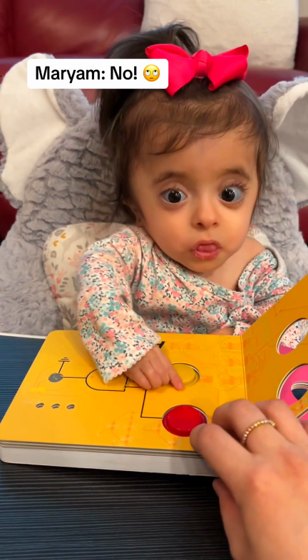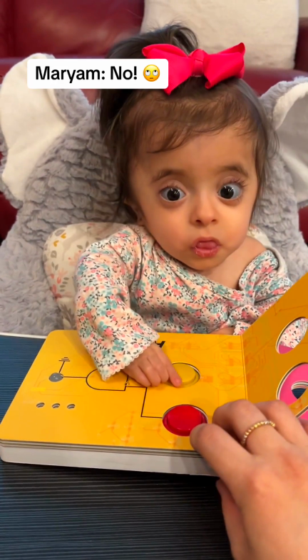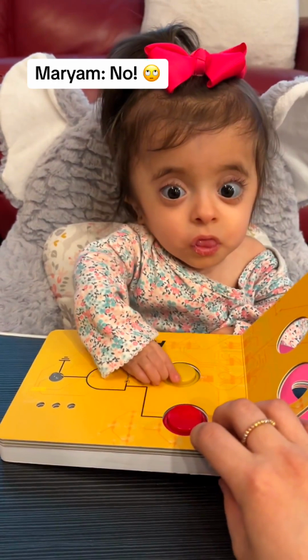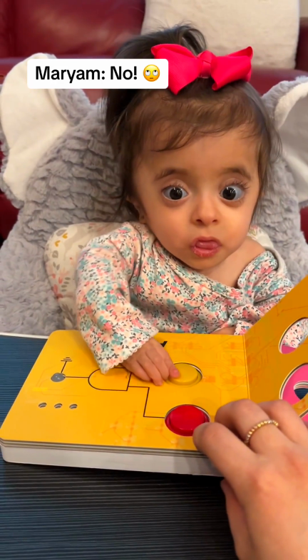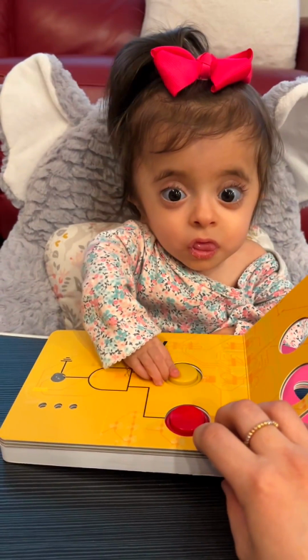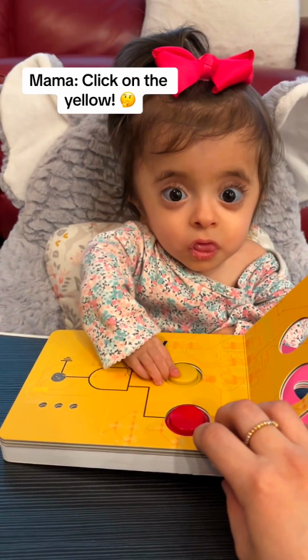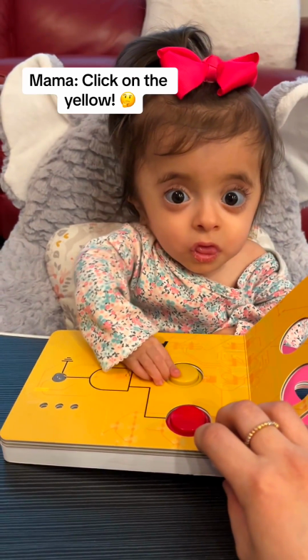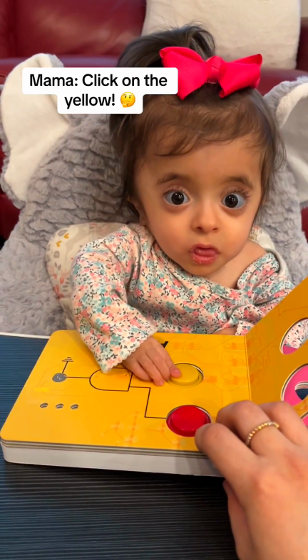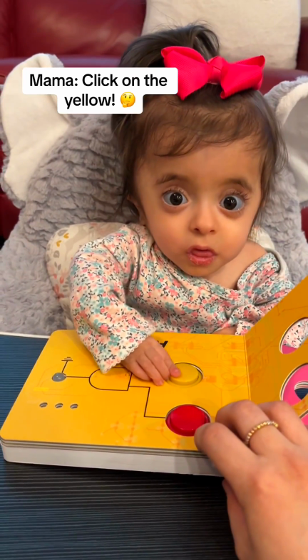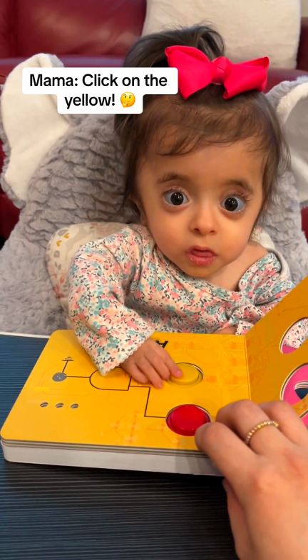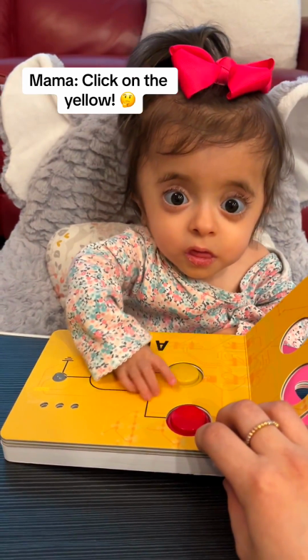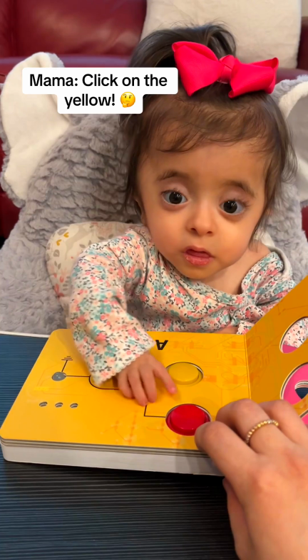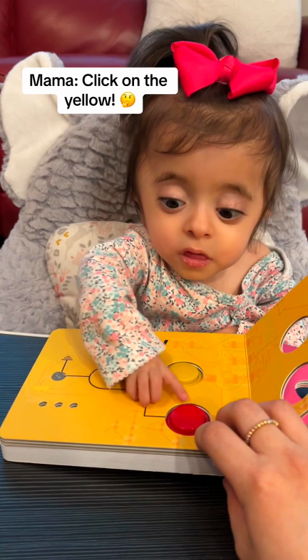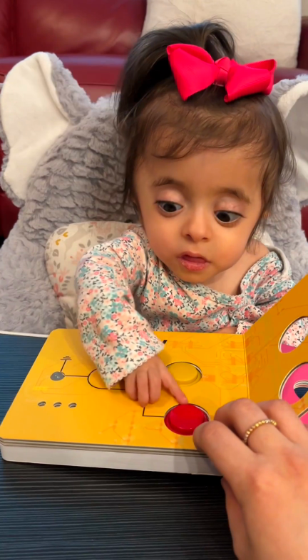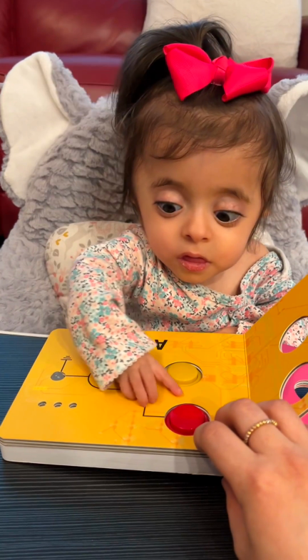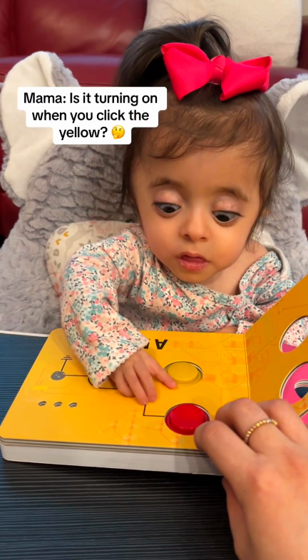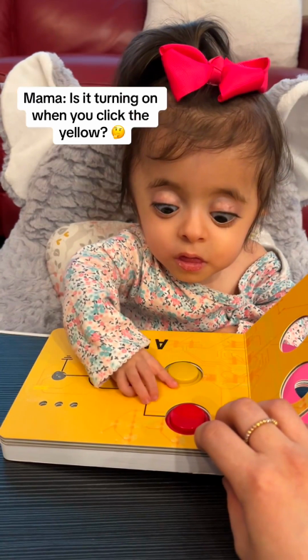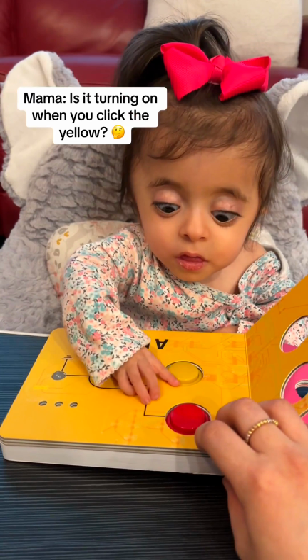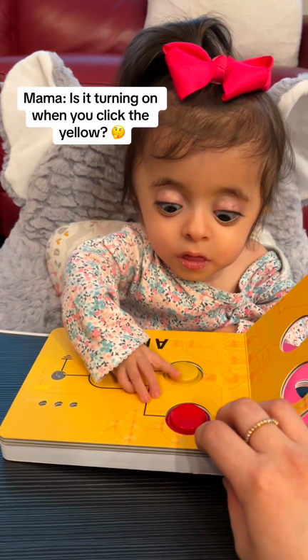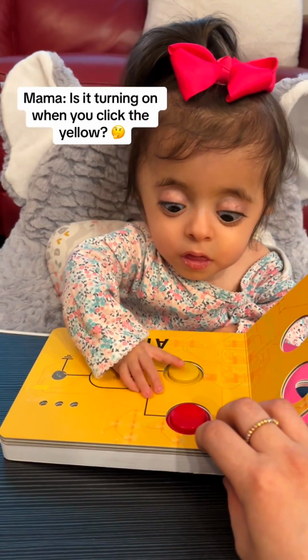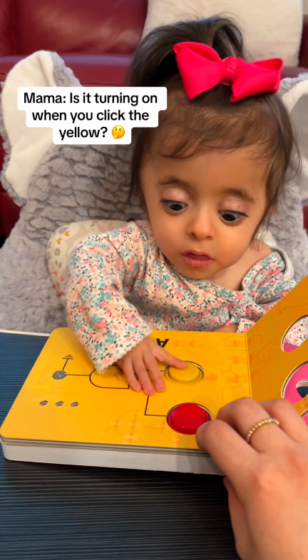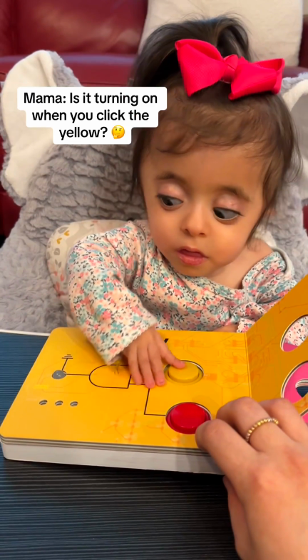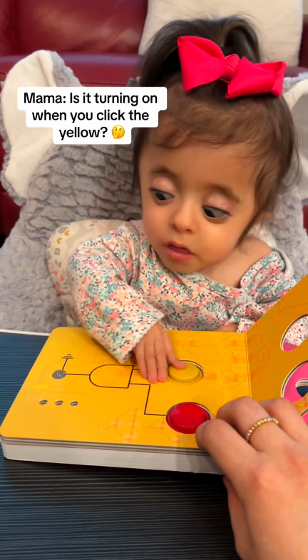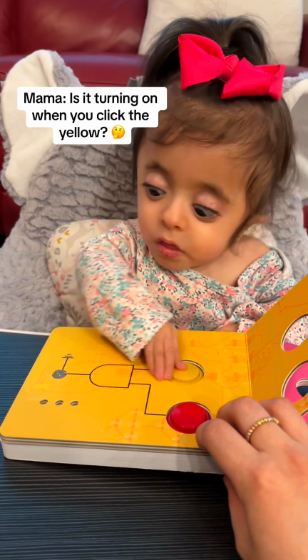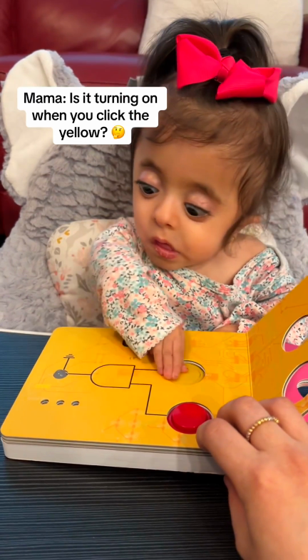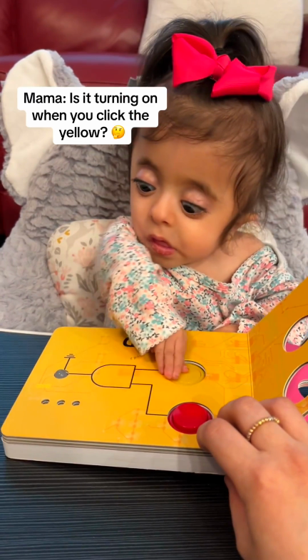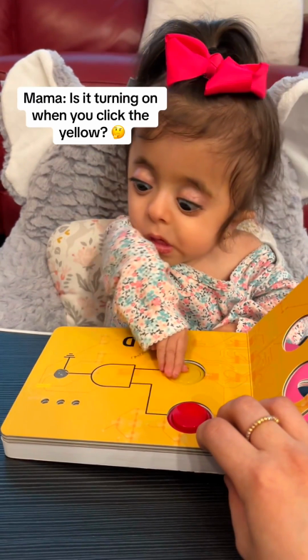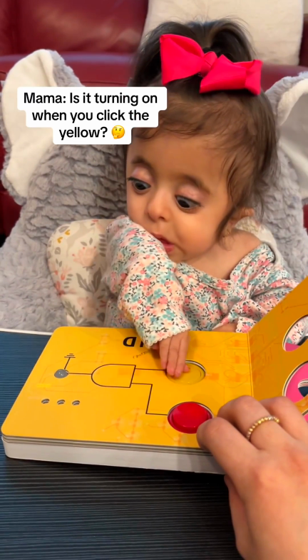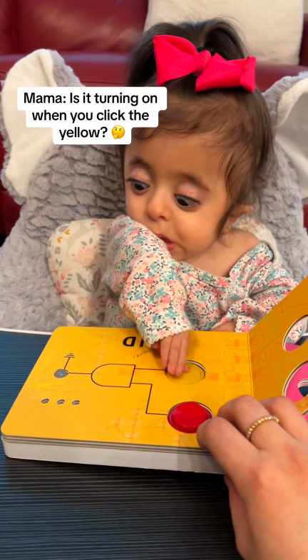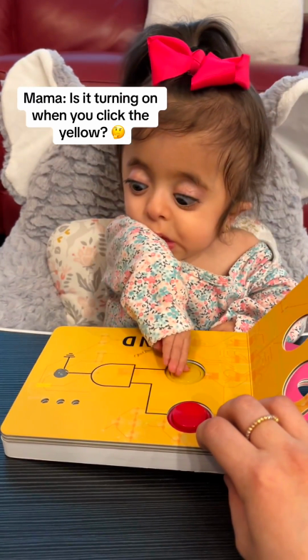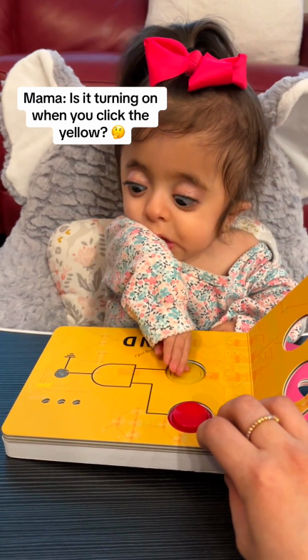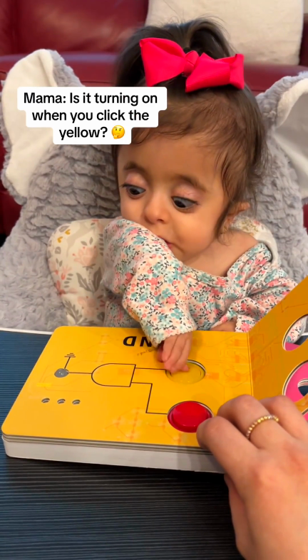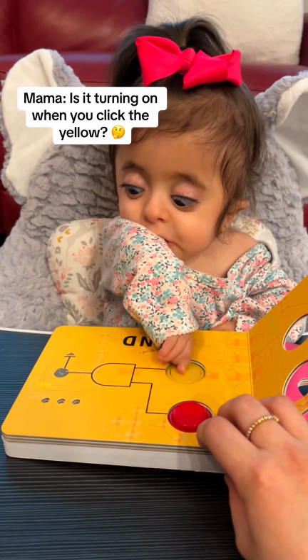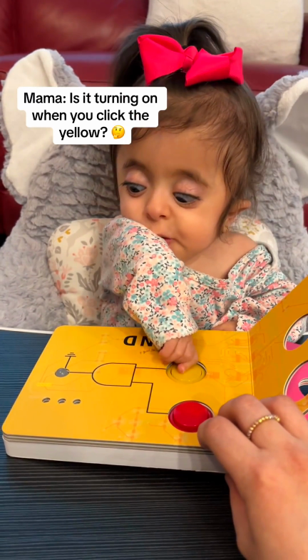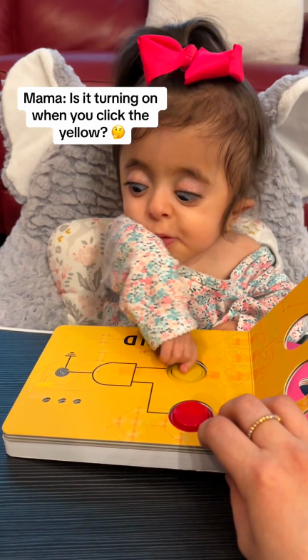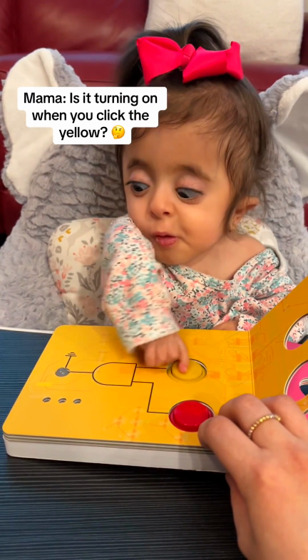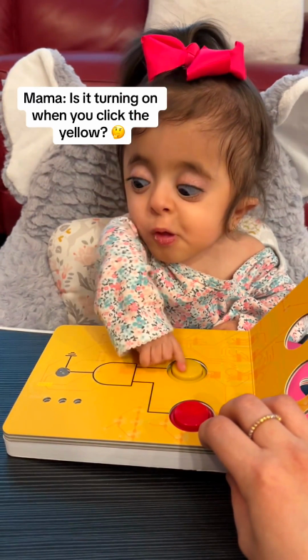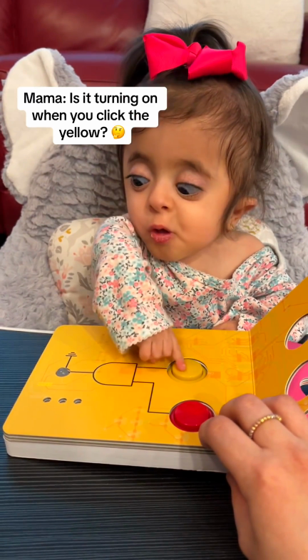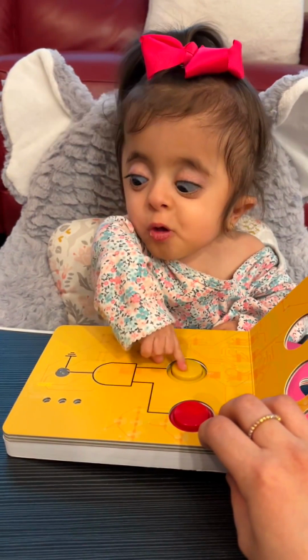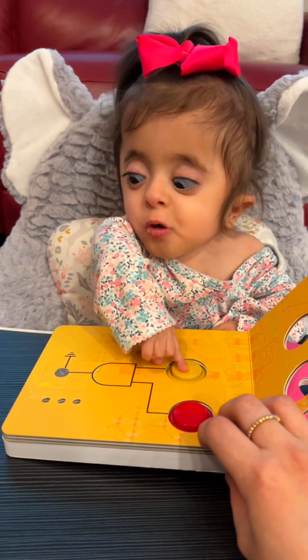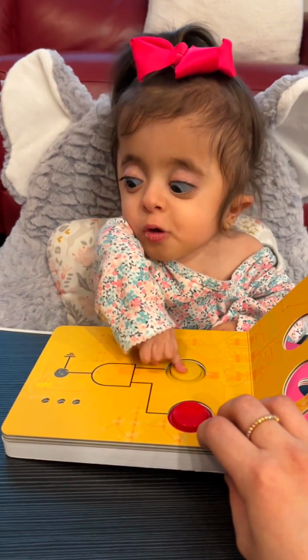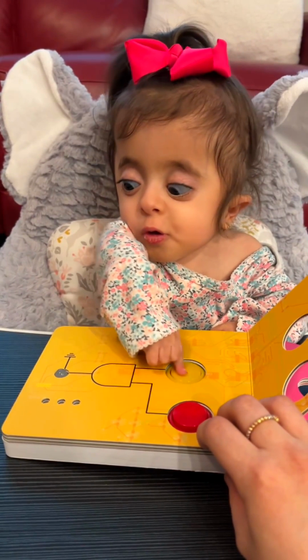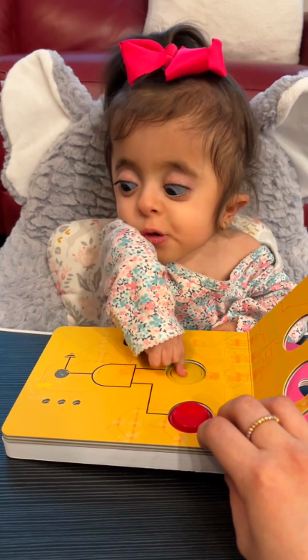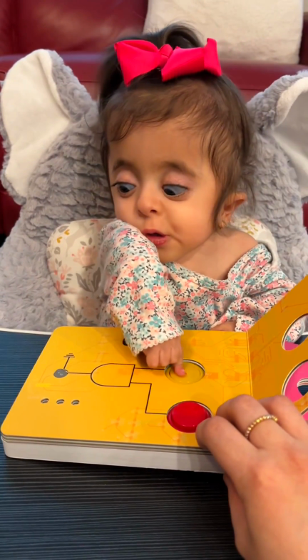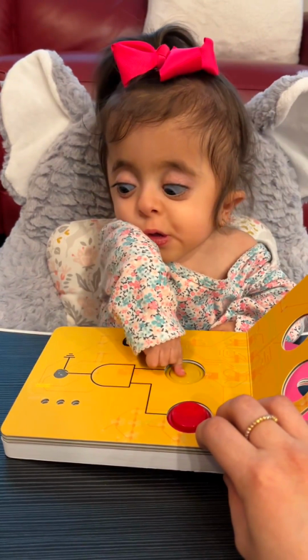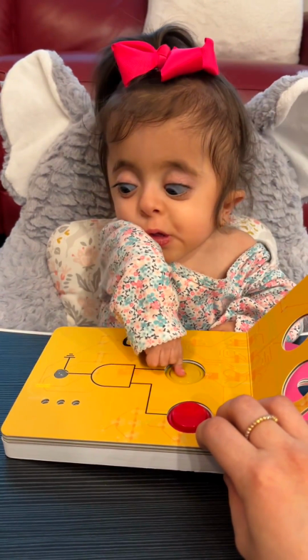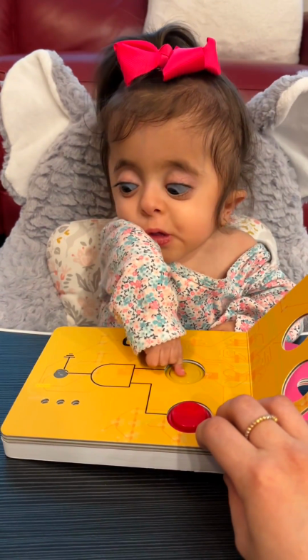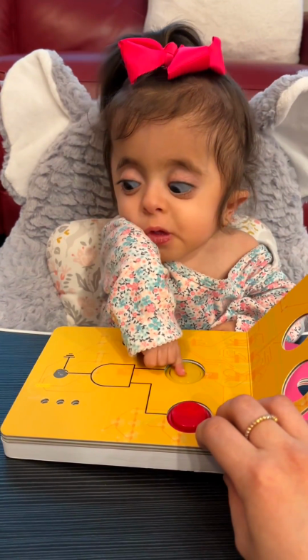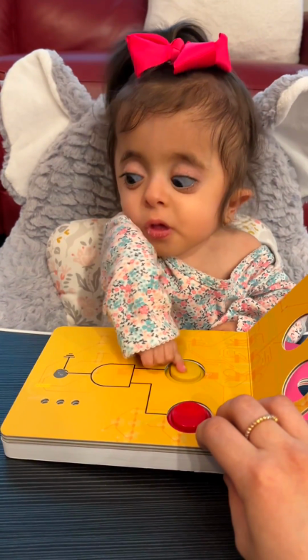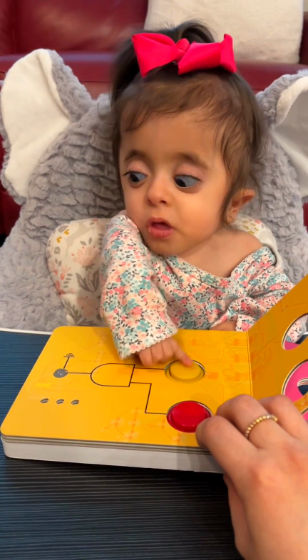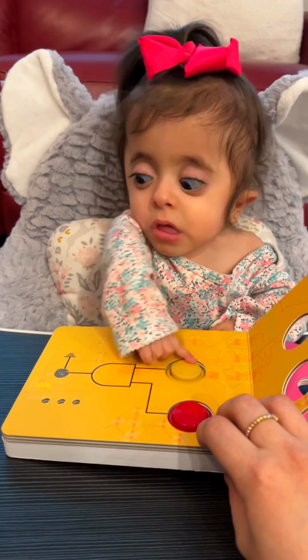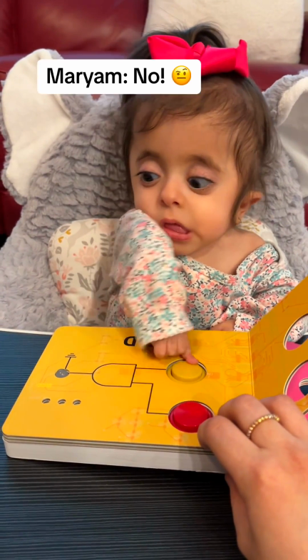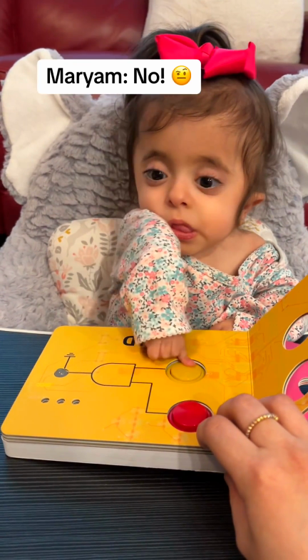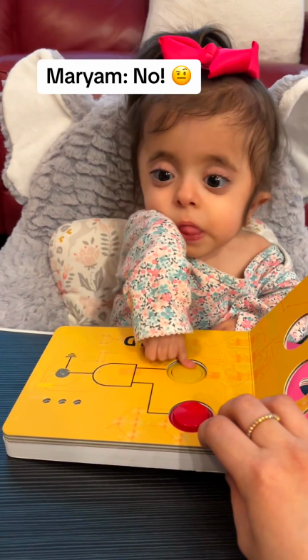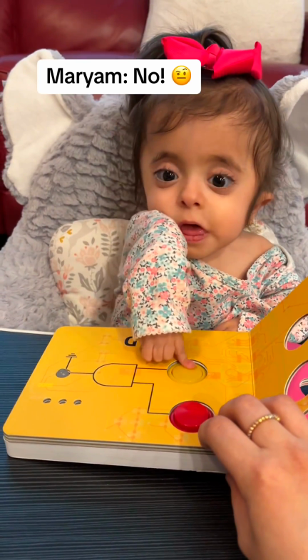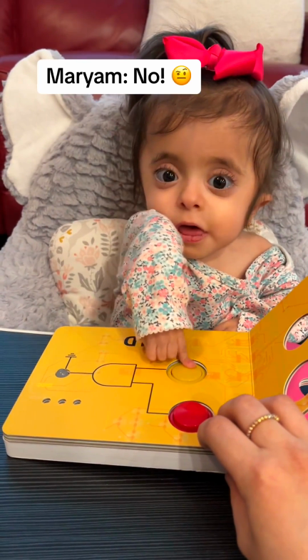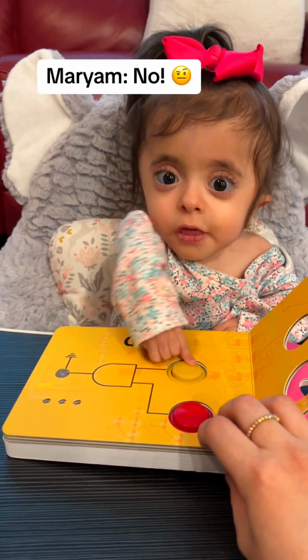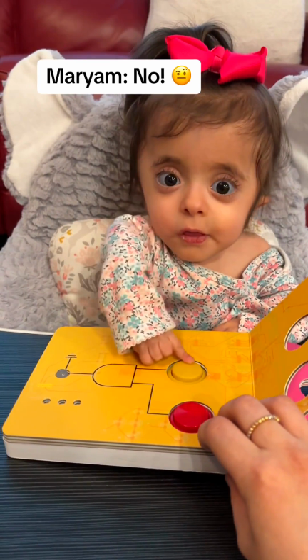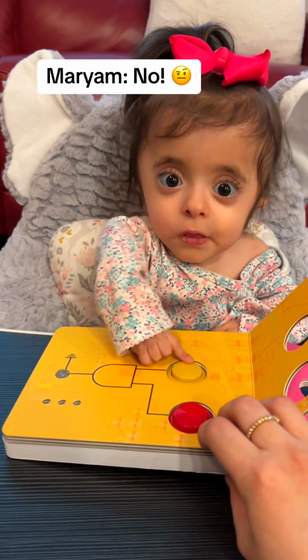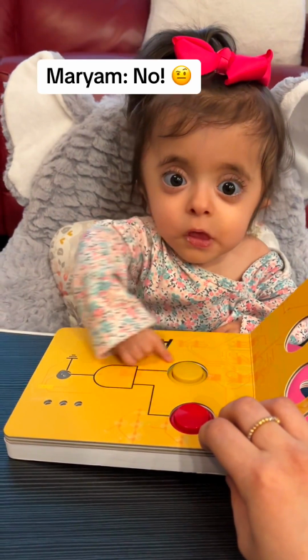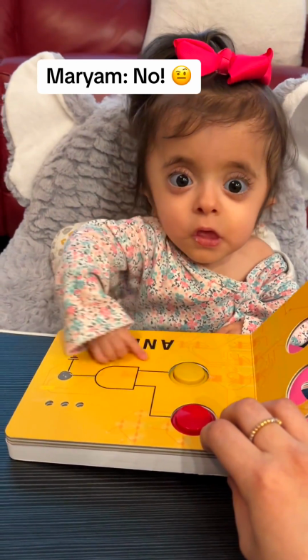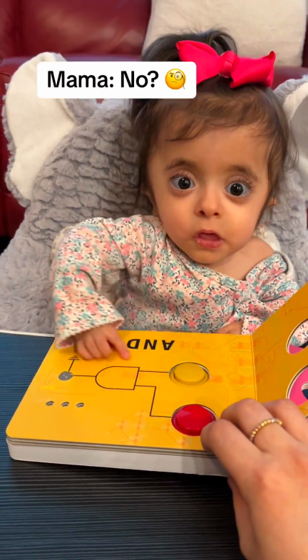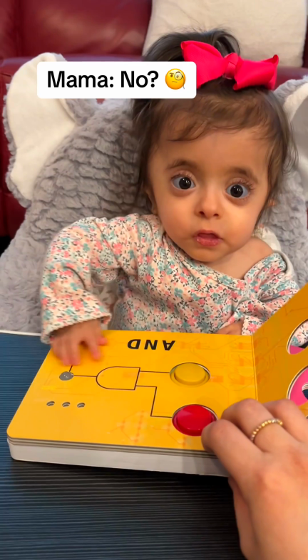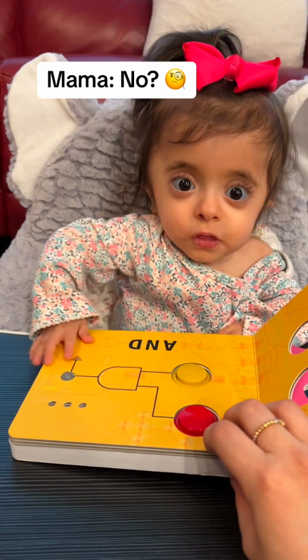Click on the yellow. Is it turning on when you click the yellow? No. No?